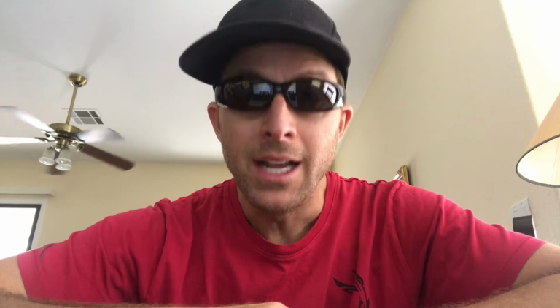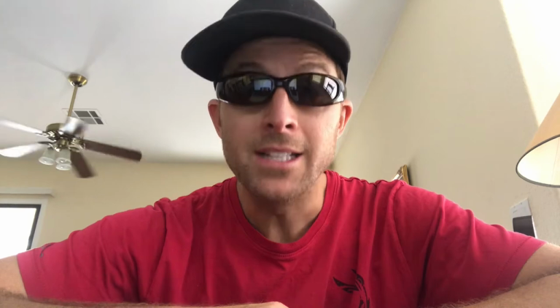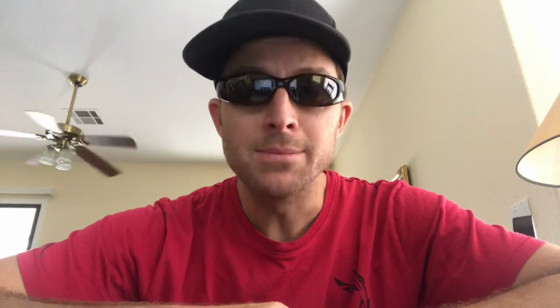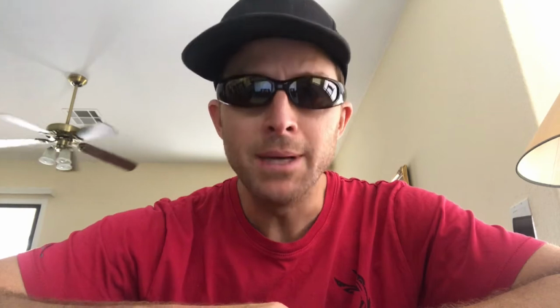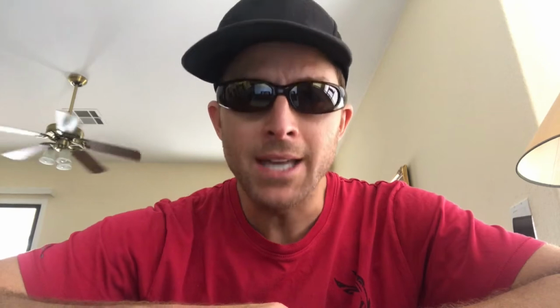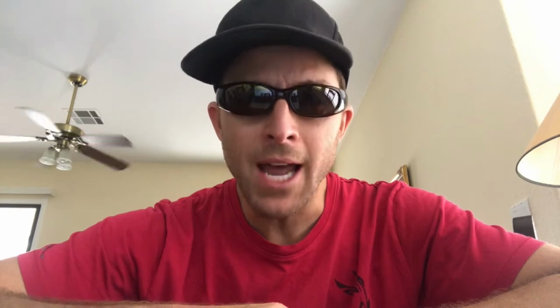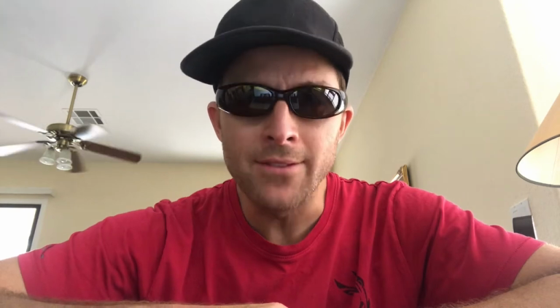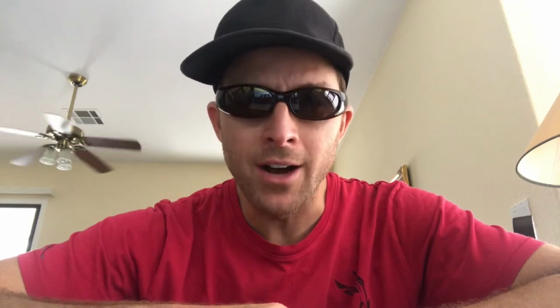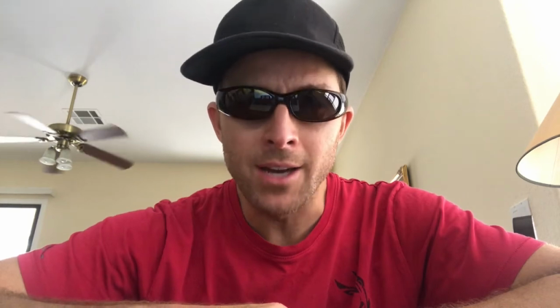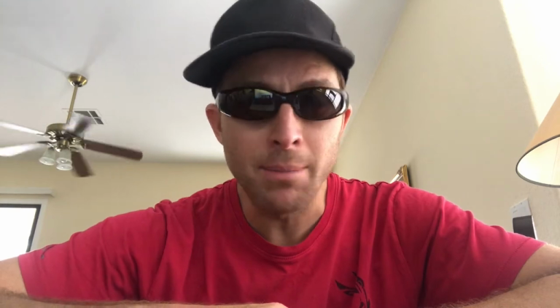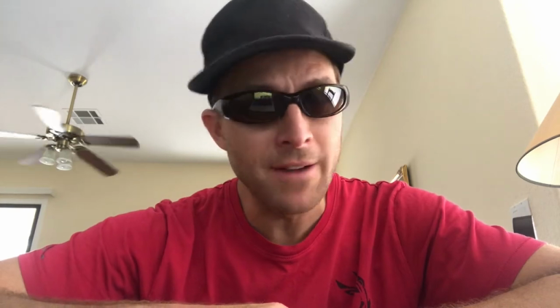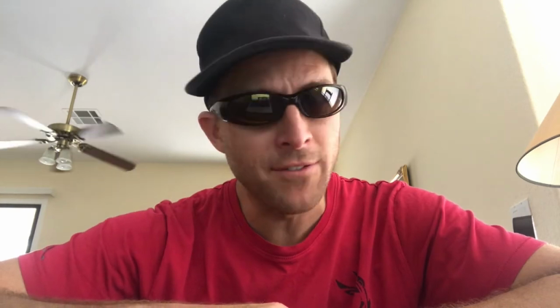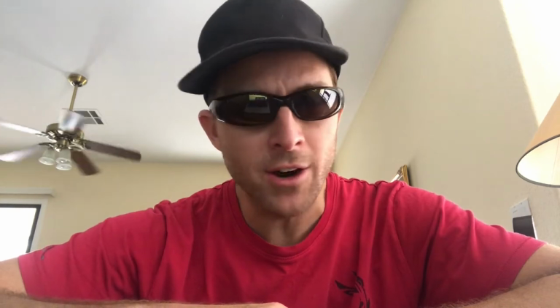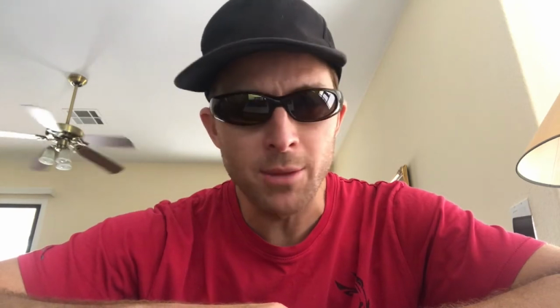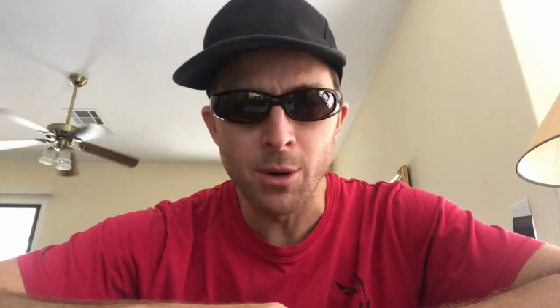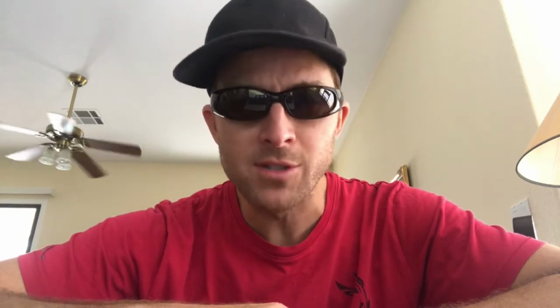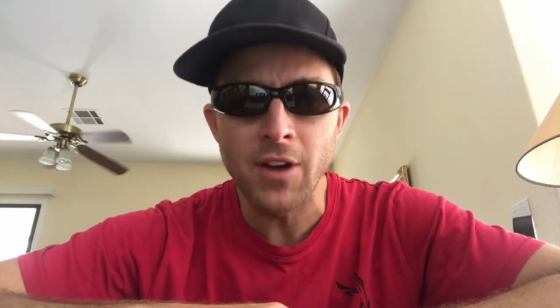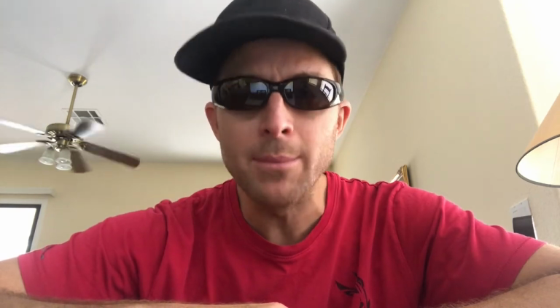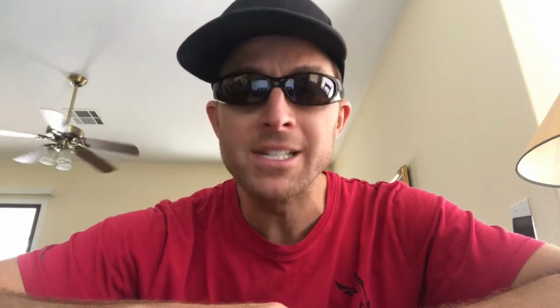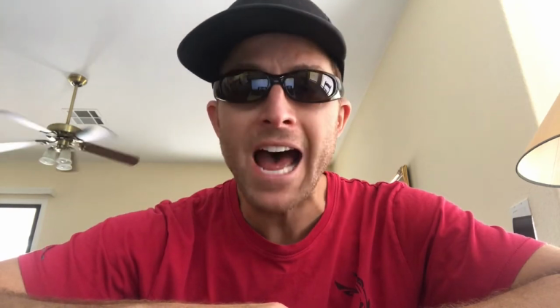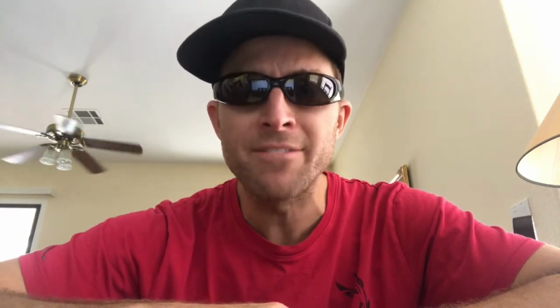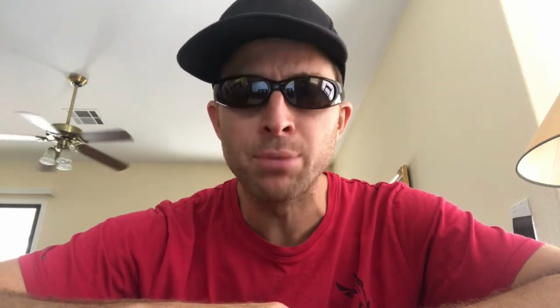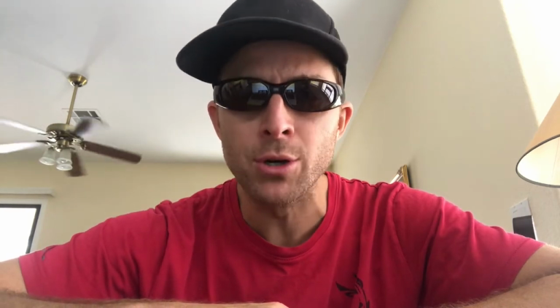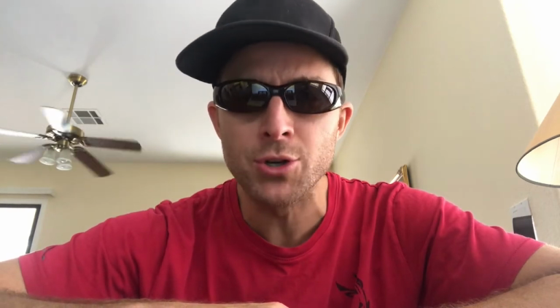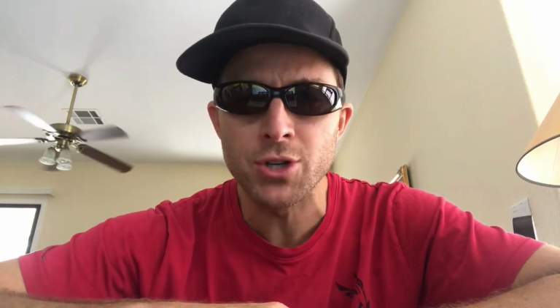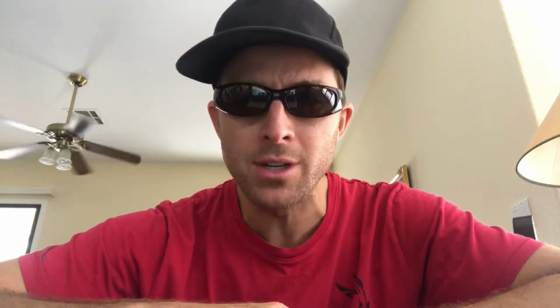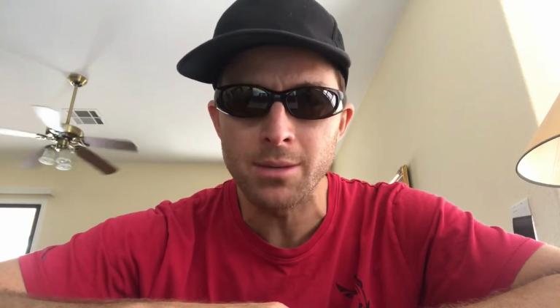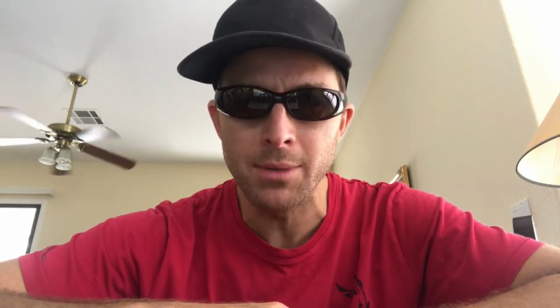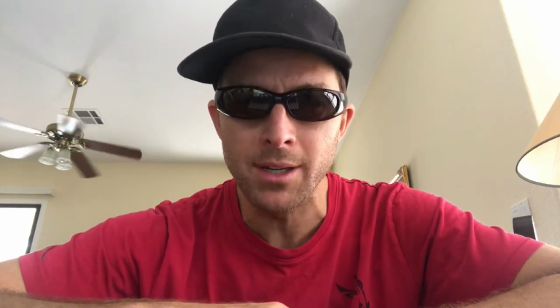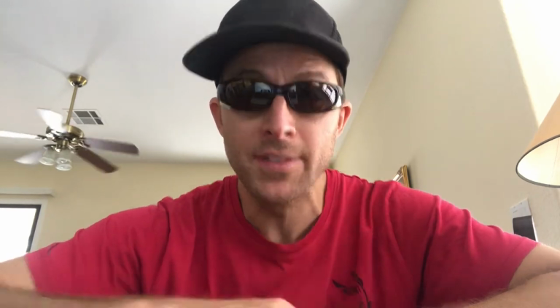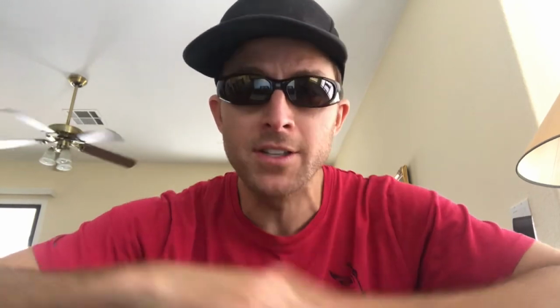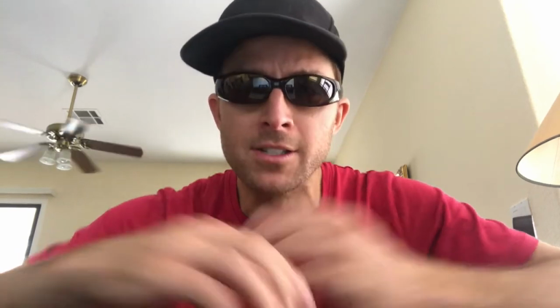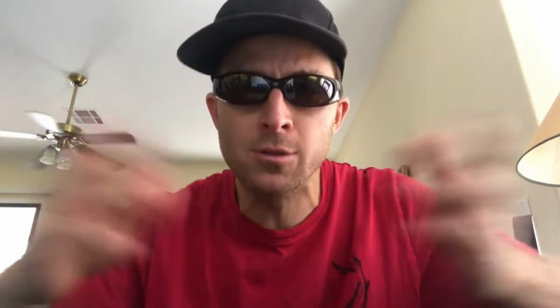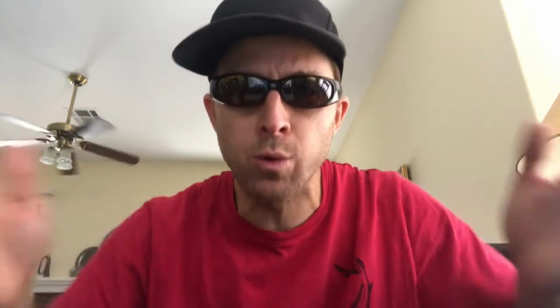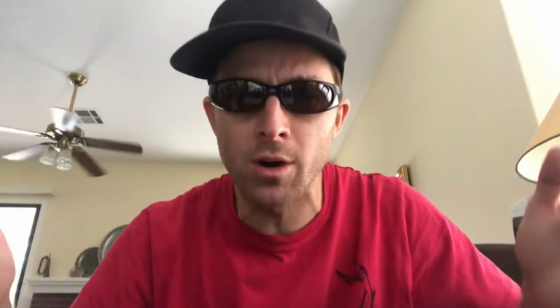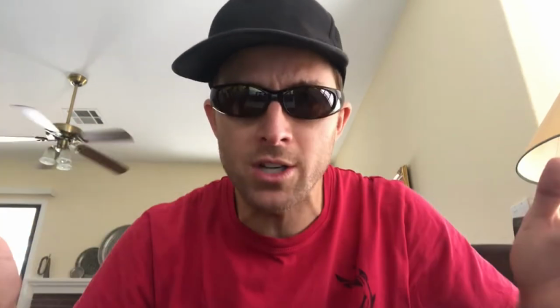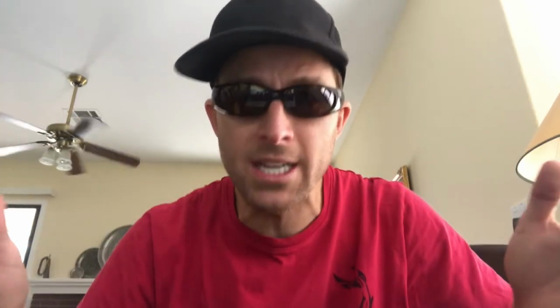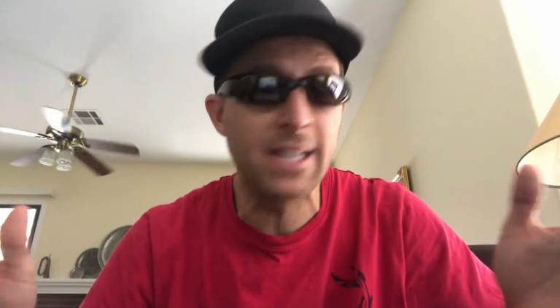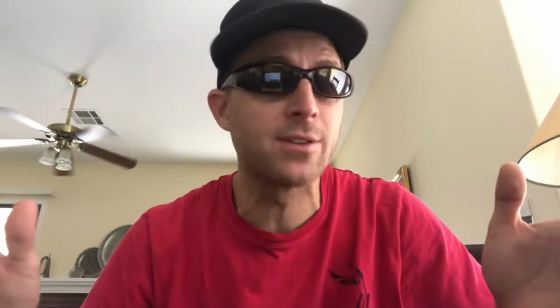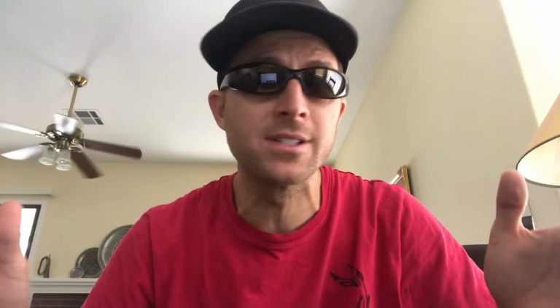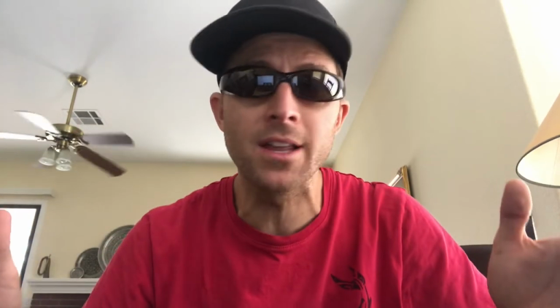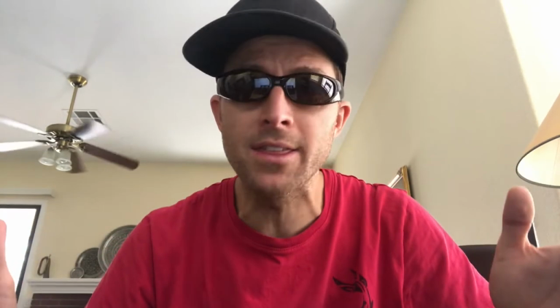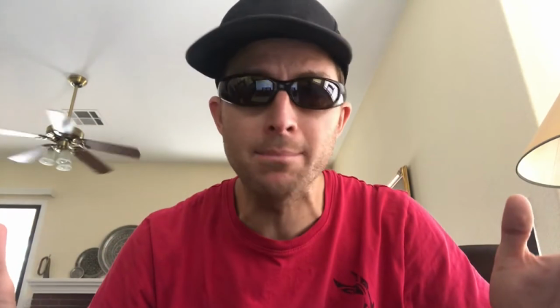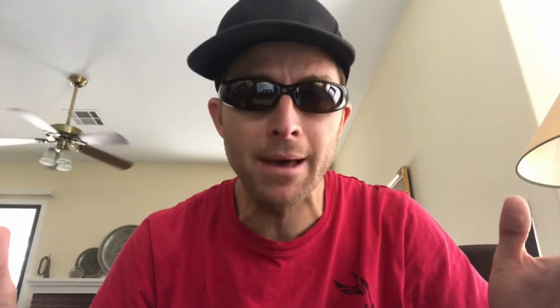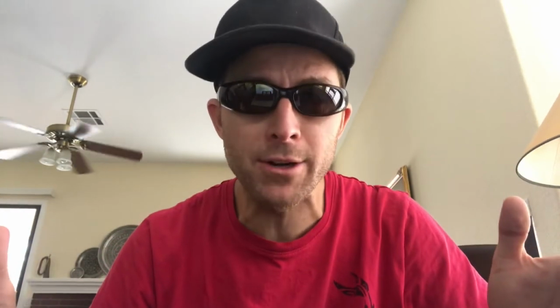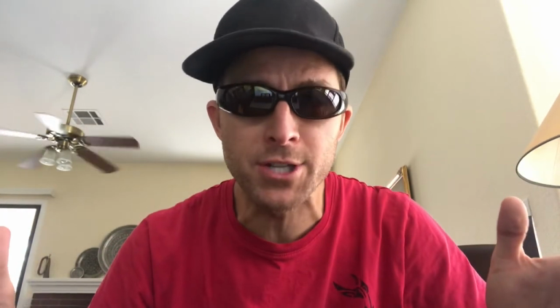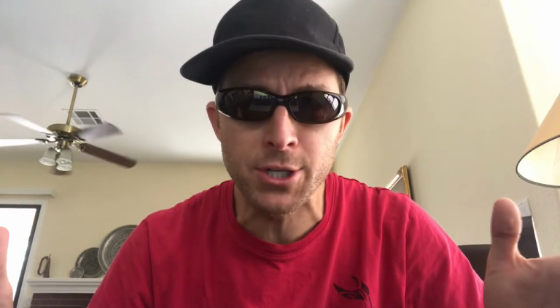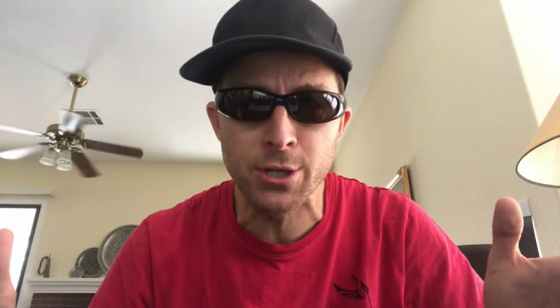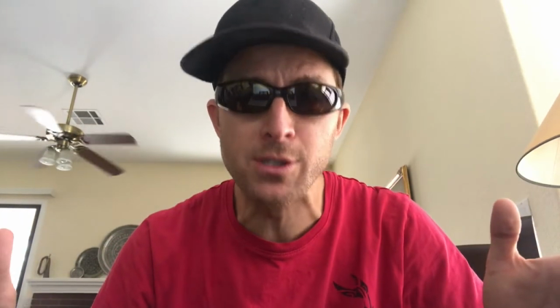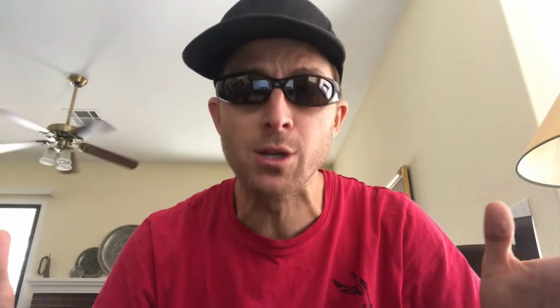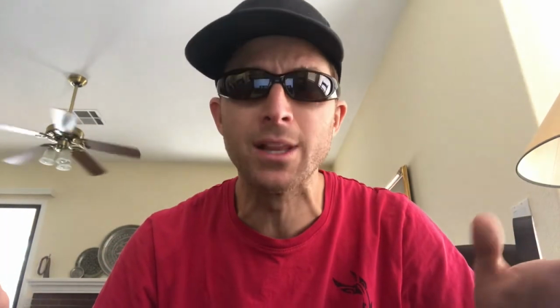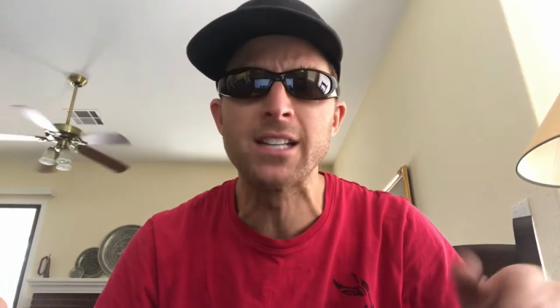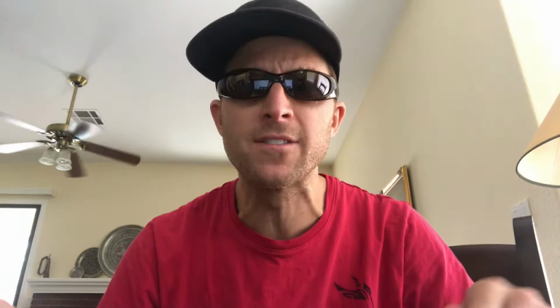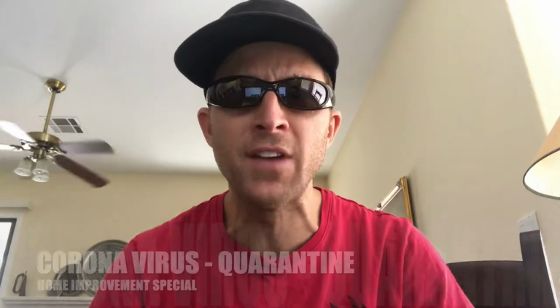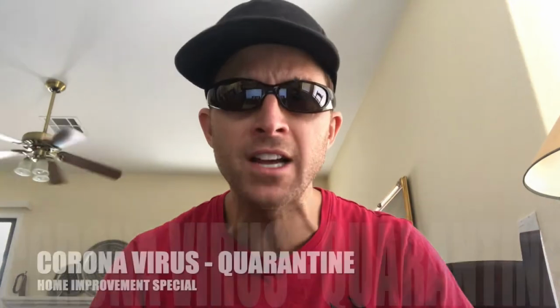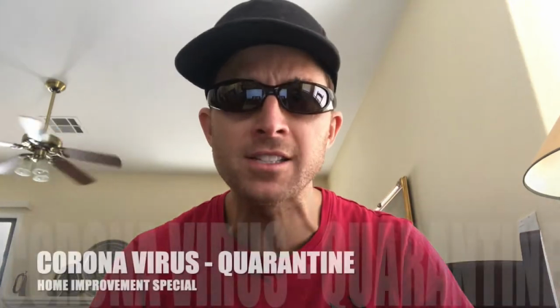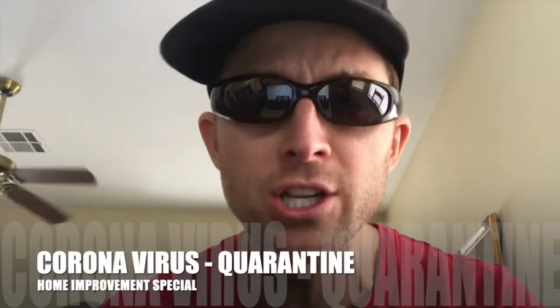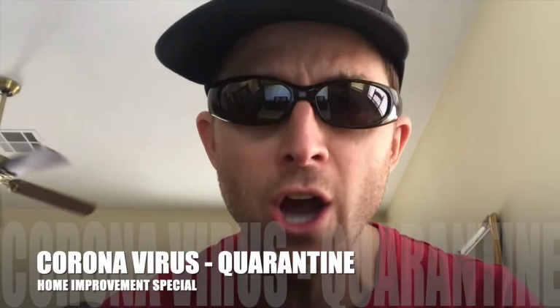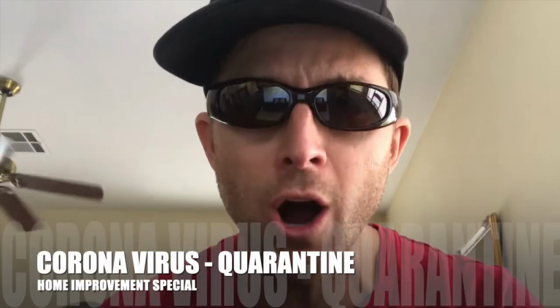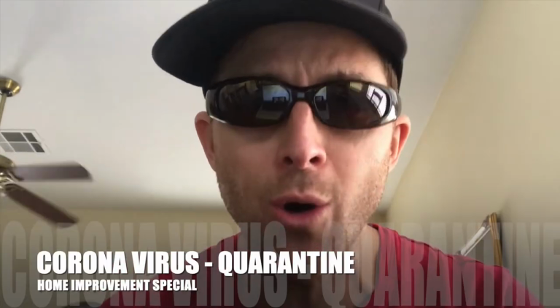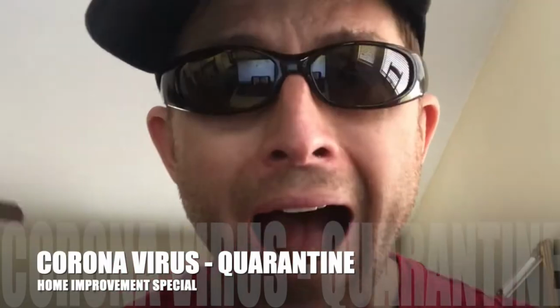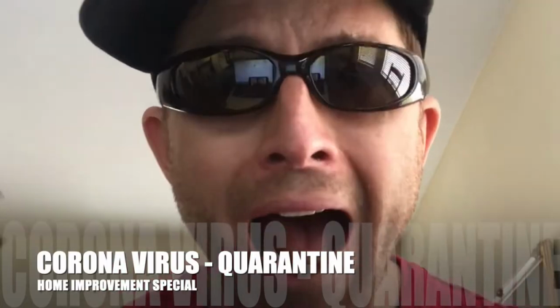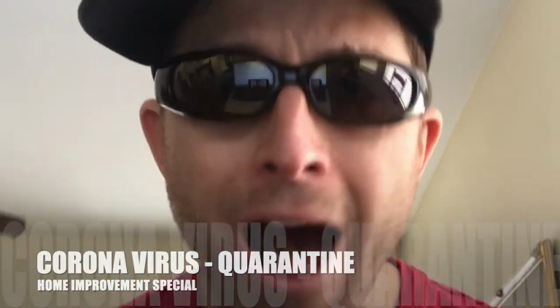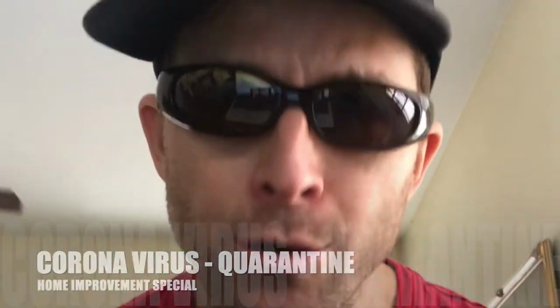It's me, Kayvon, by far the most famous half-Persian comedian. This is quarantine. There's nothing better to do, so let's fix yo house!